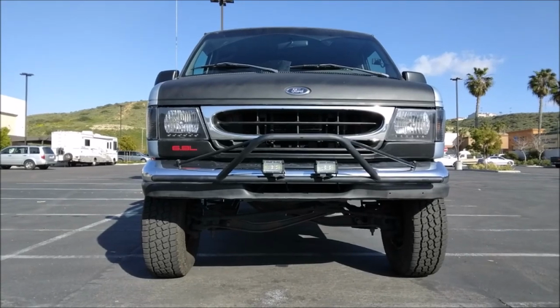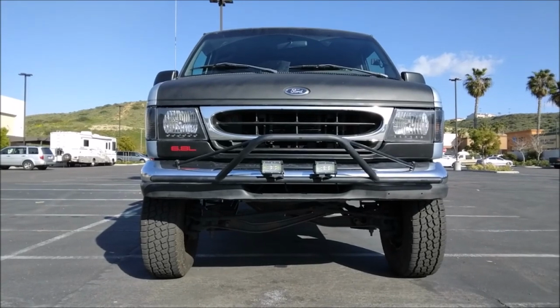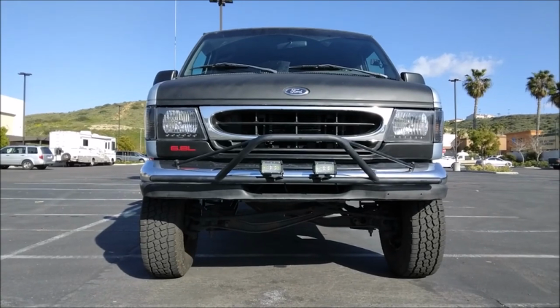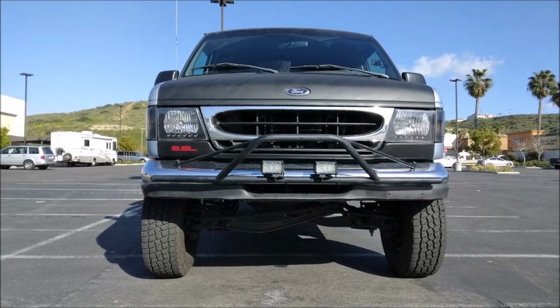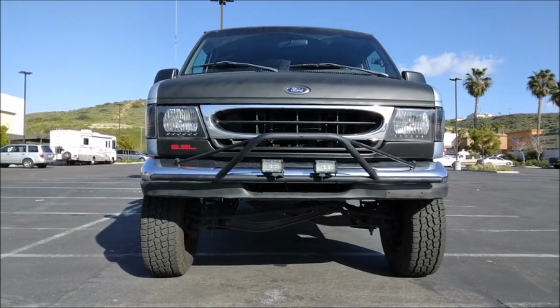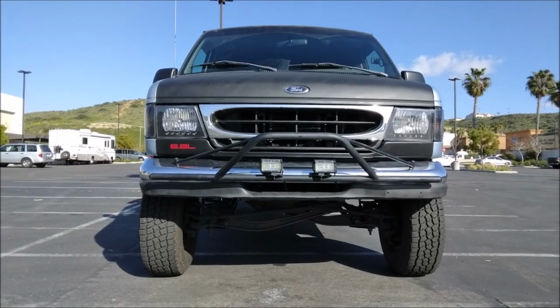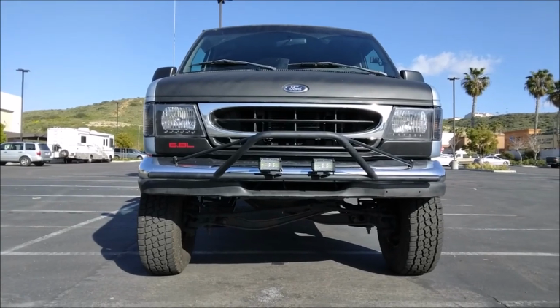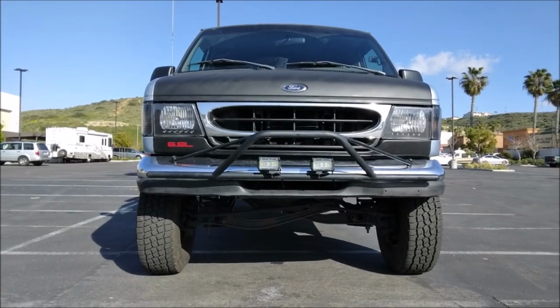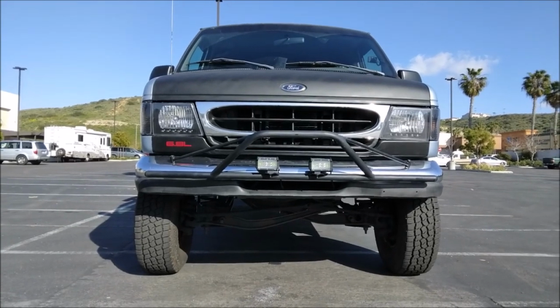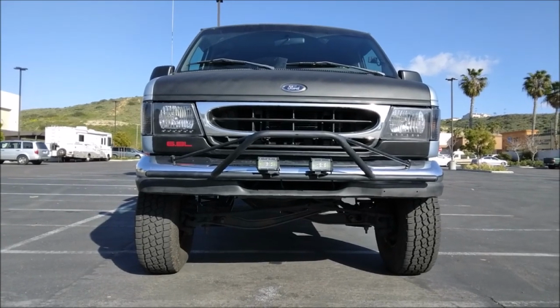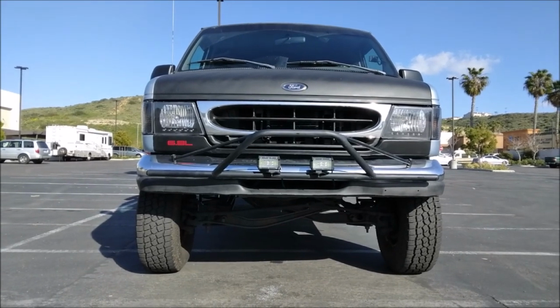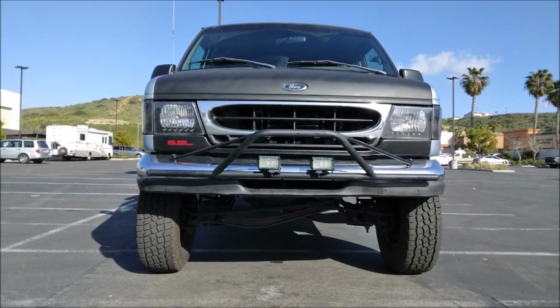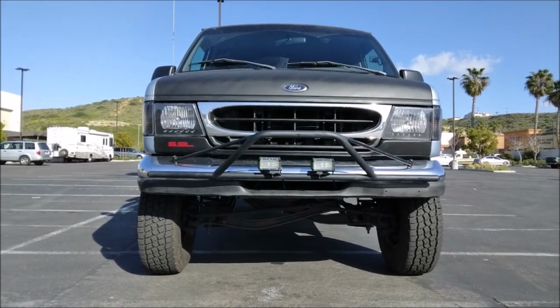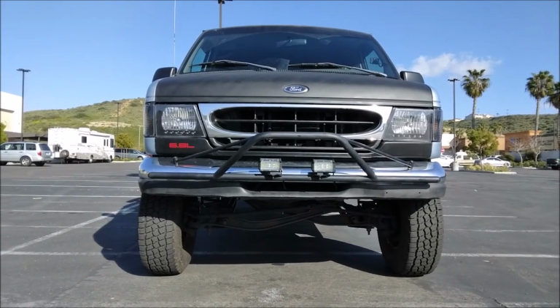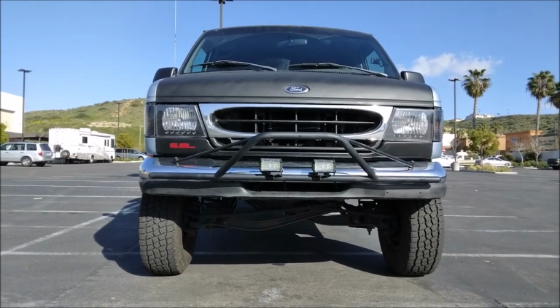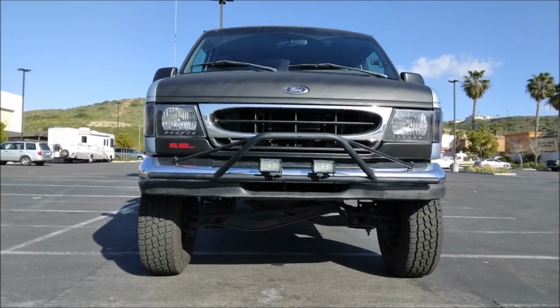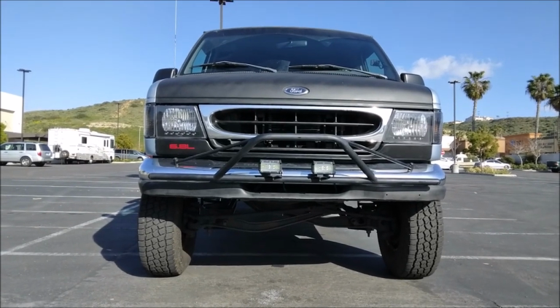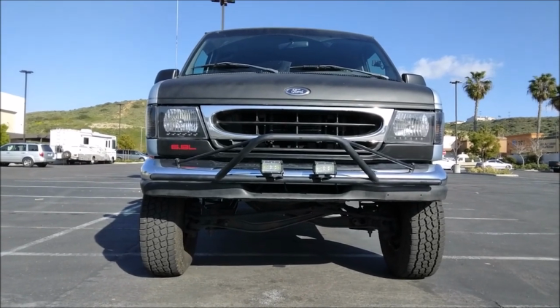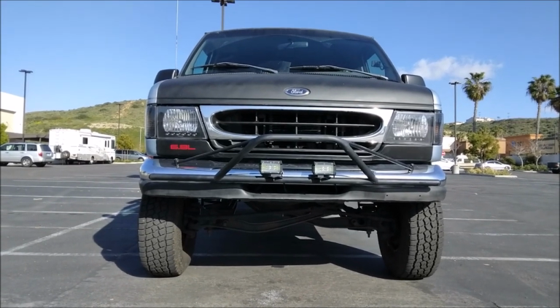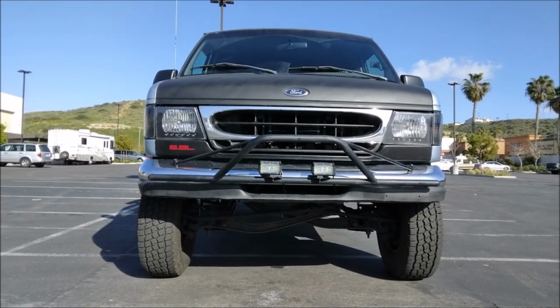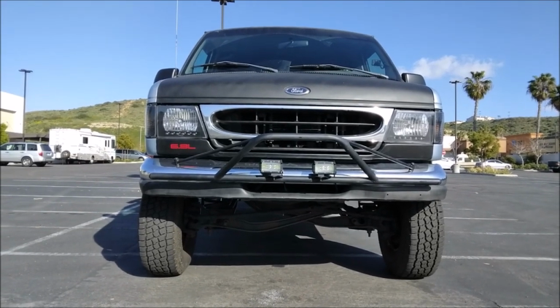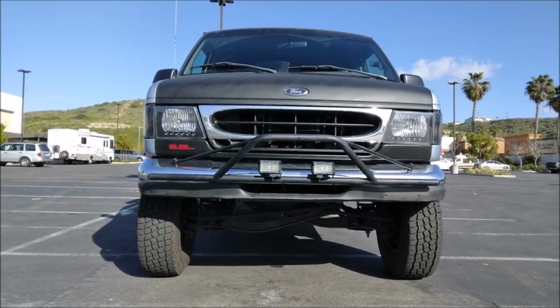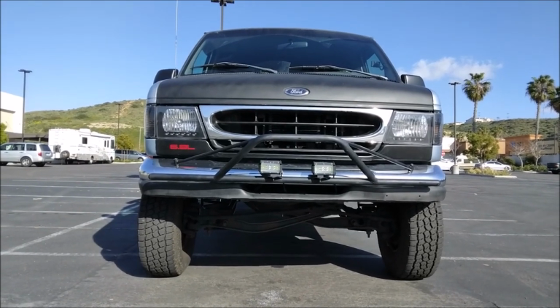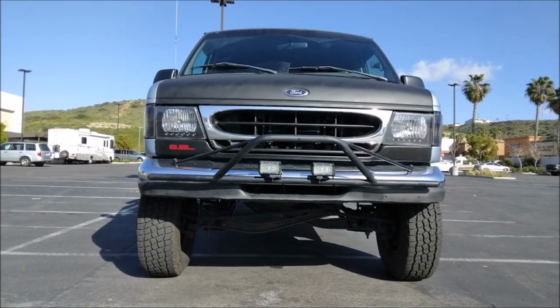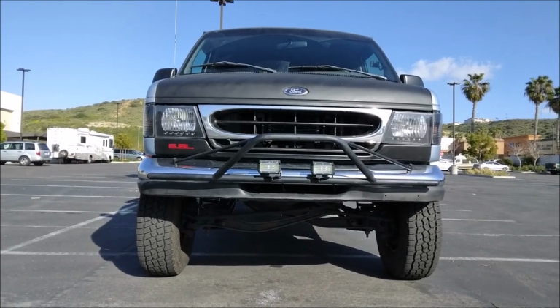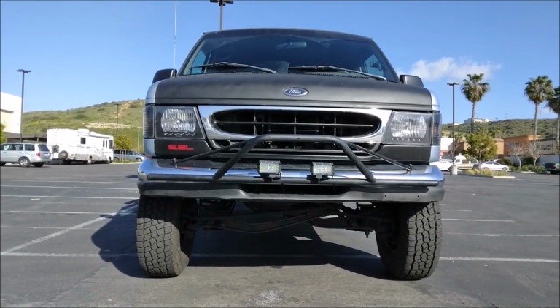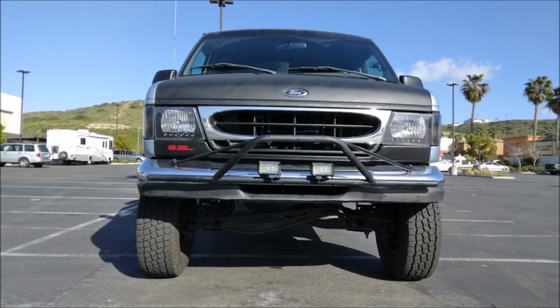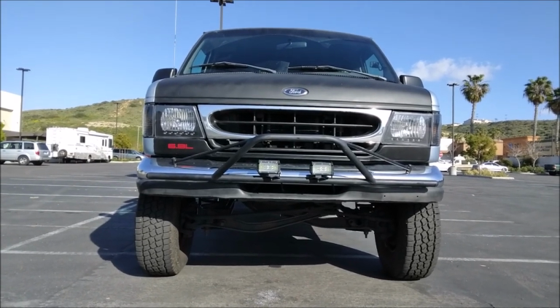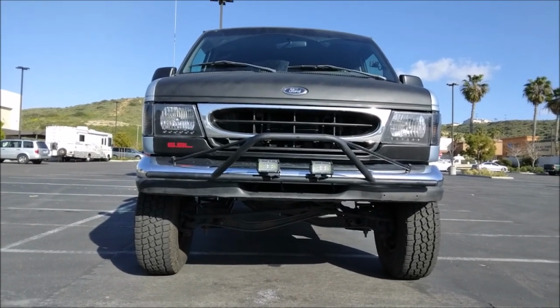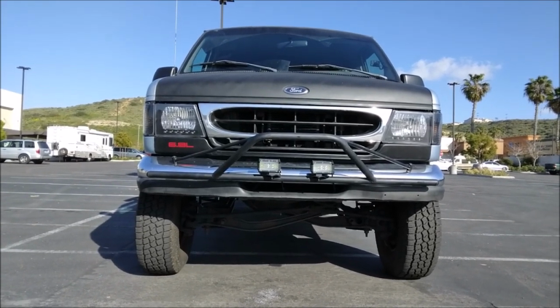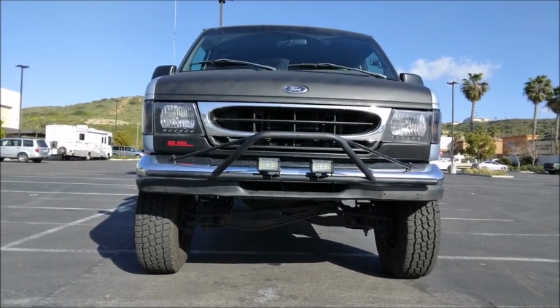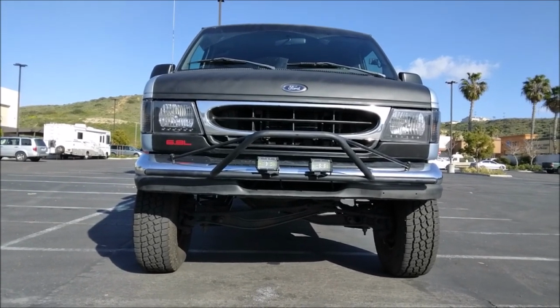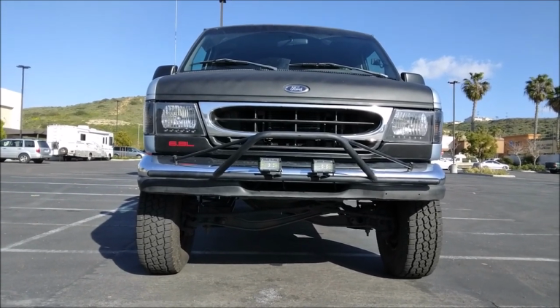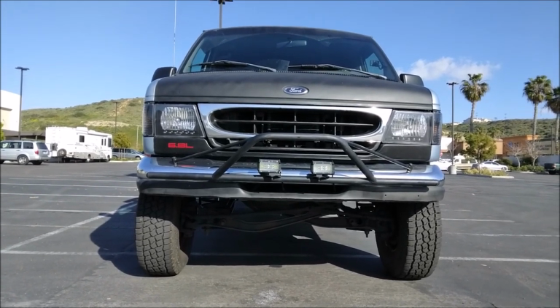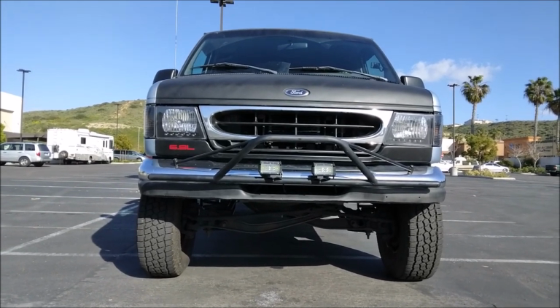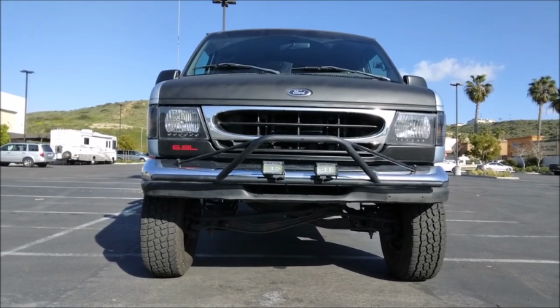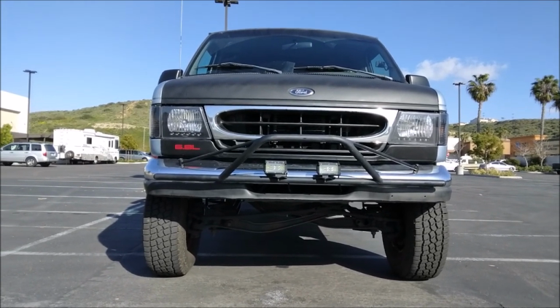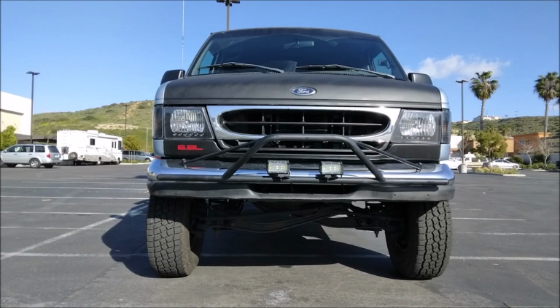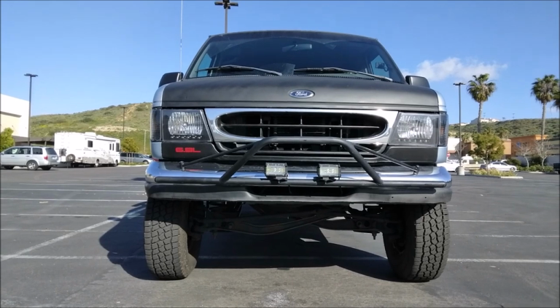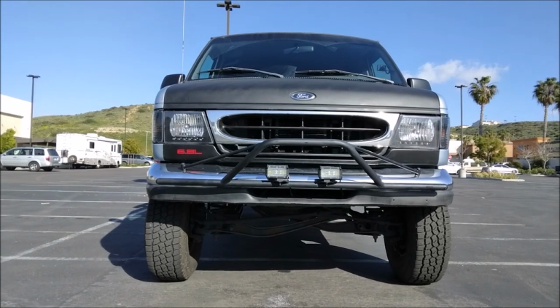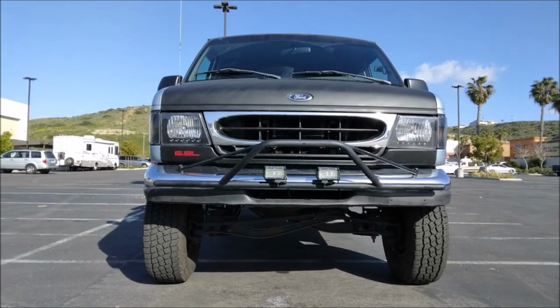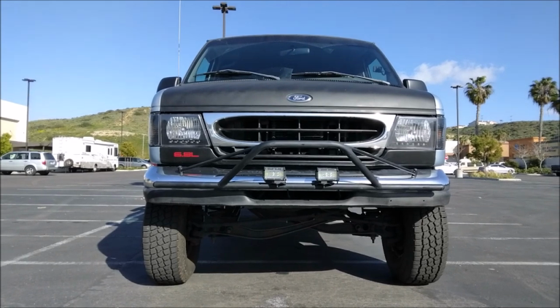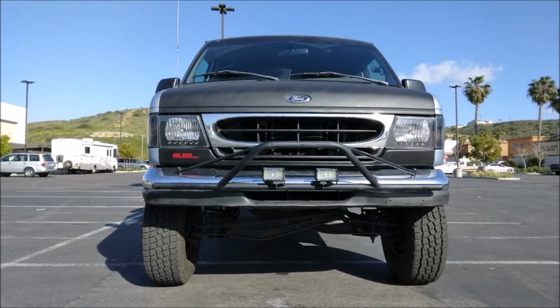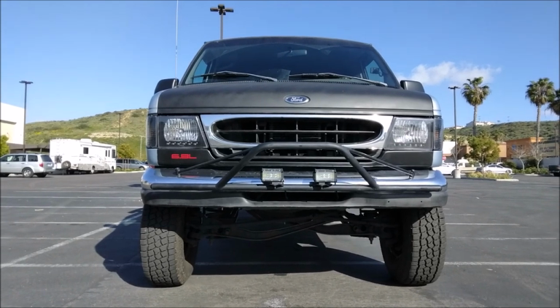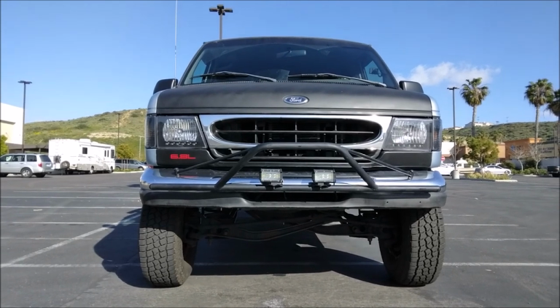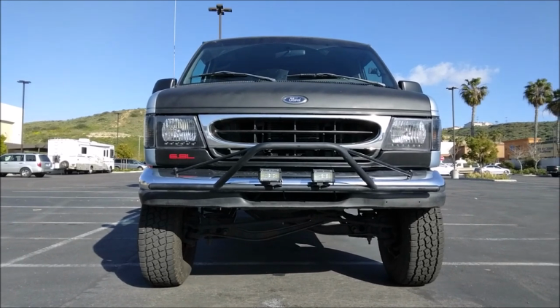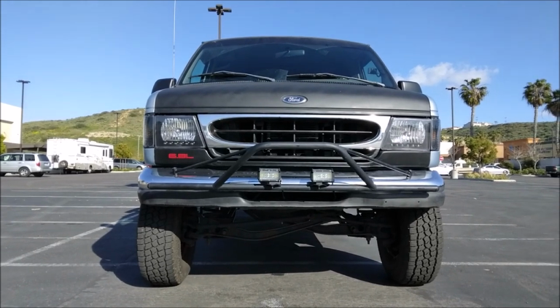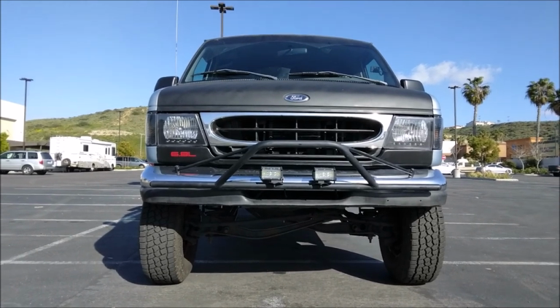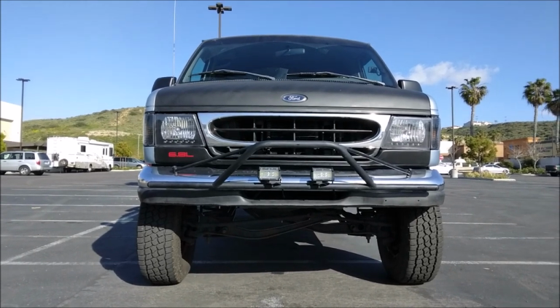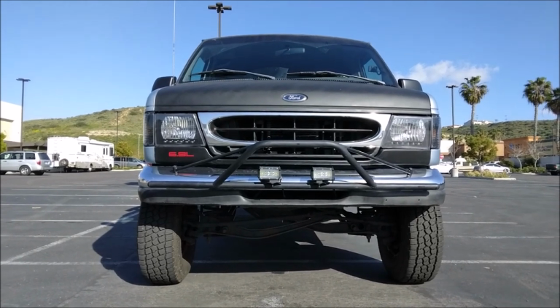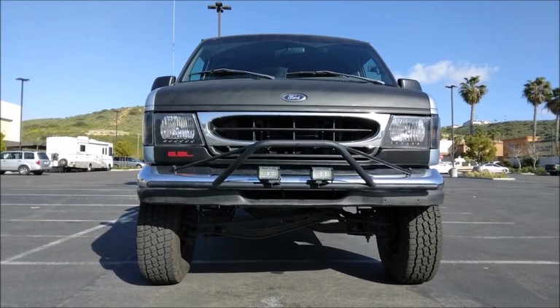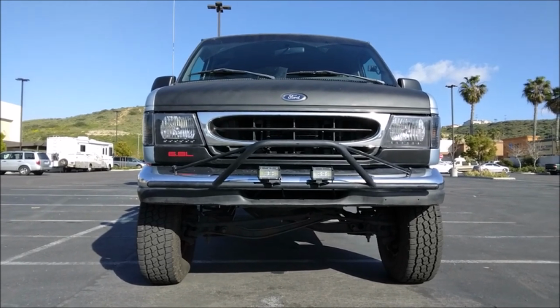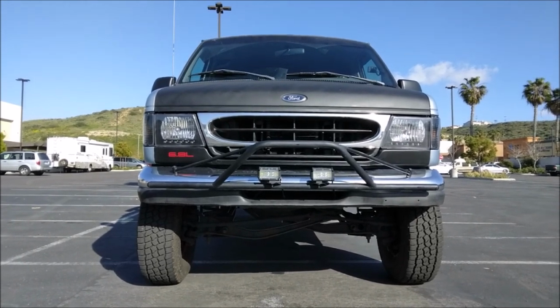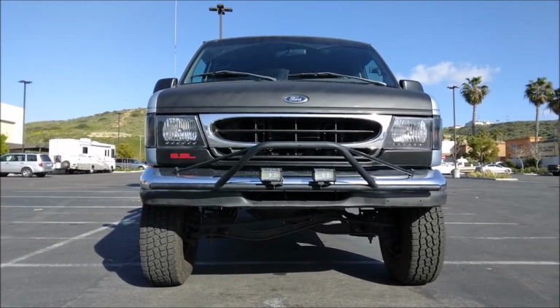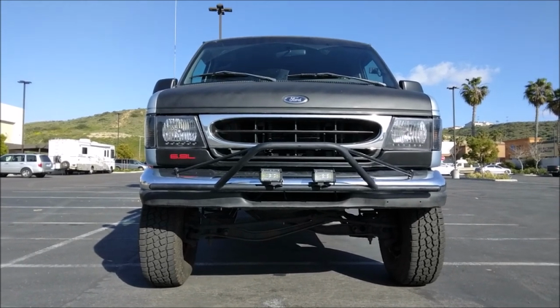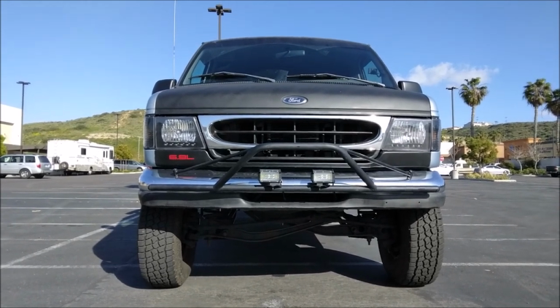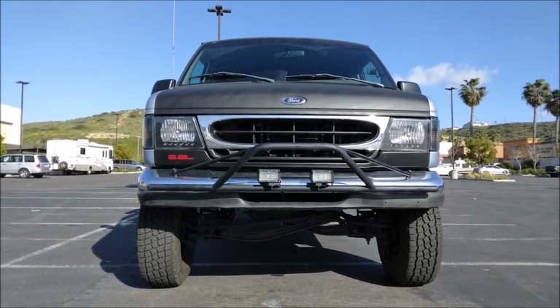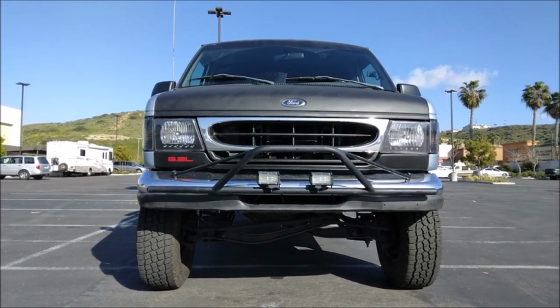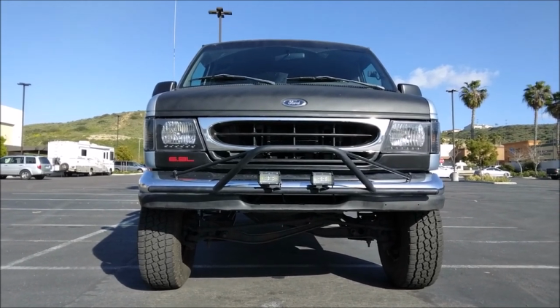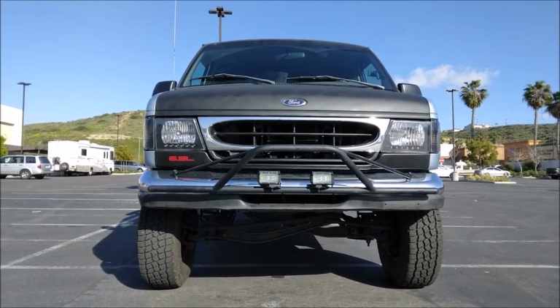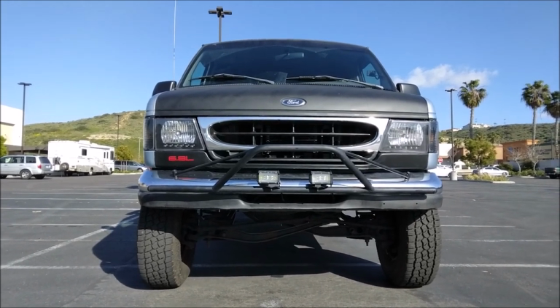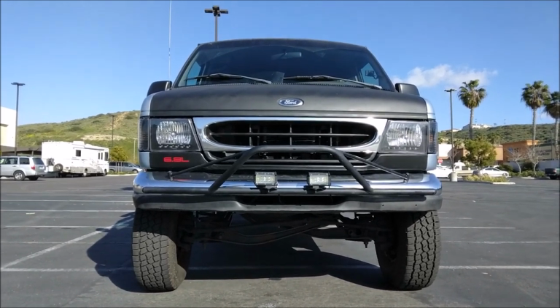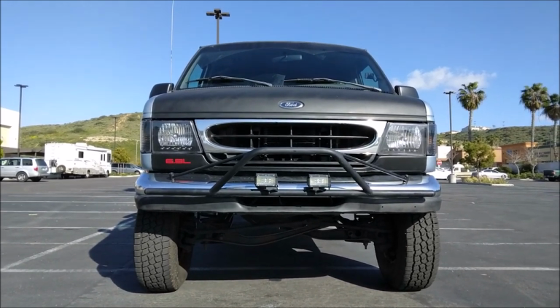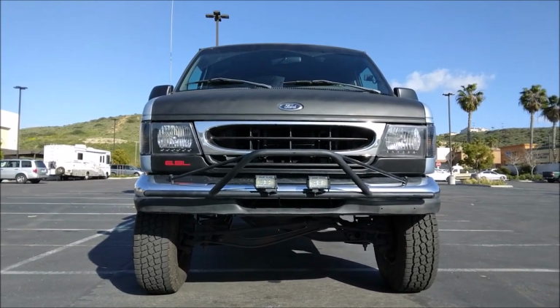Today's topic: lifting your Ford Econoline van. What are the options out there and what does it cost?